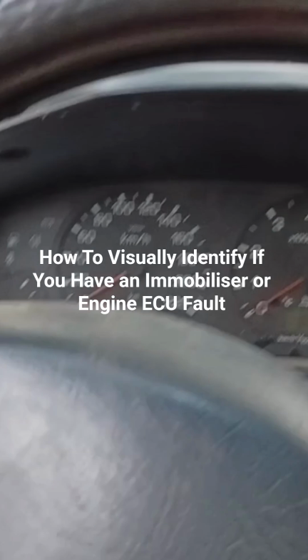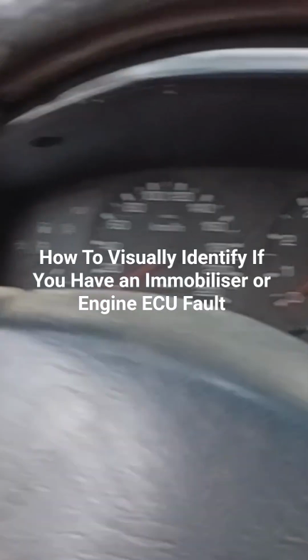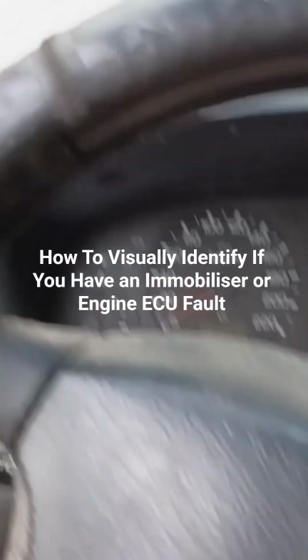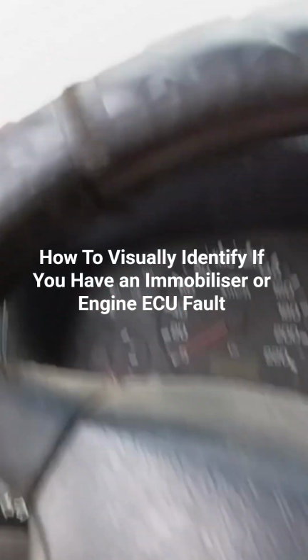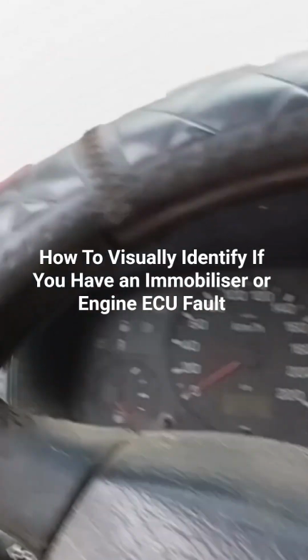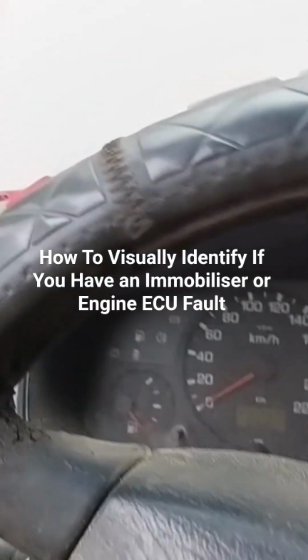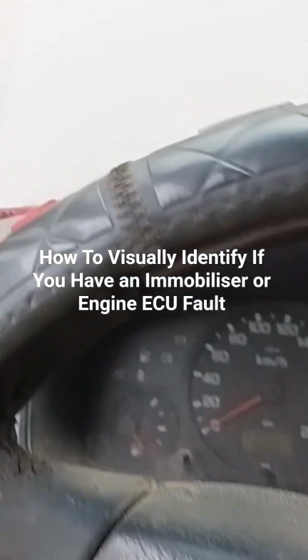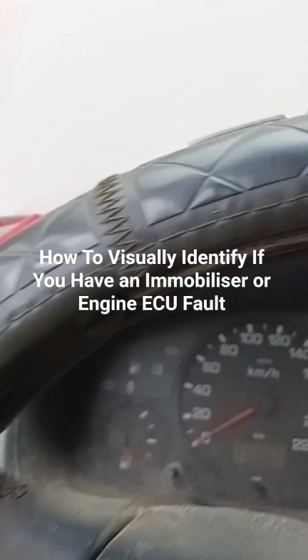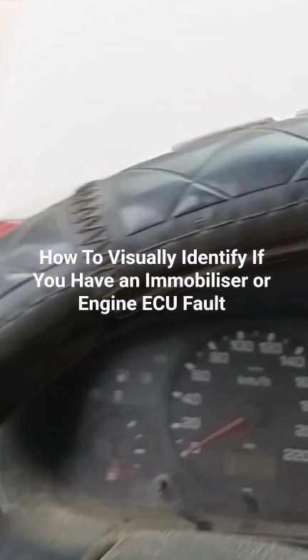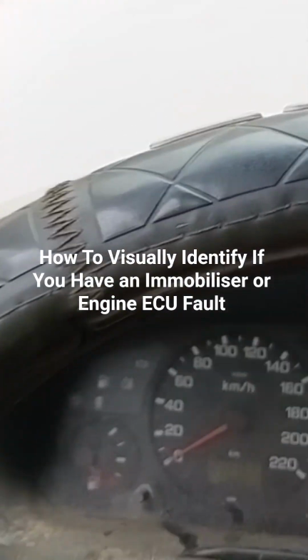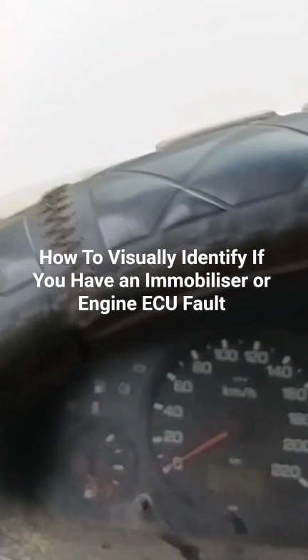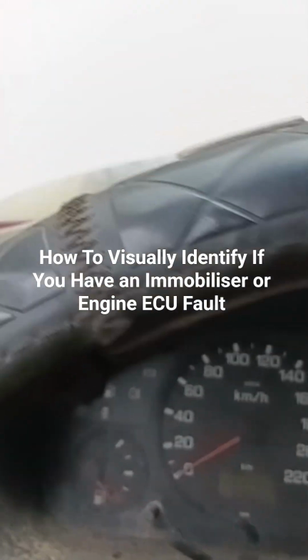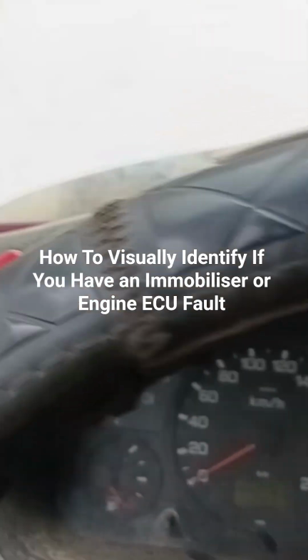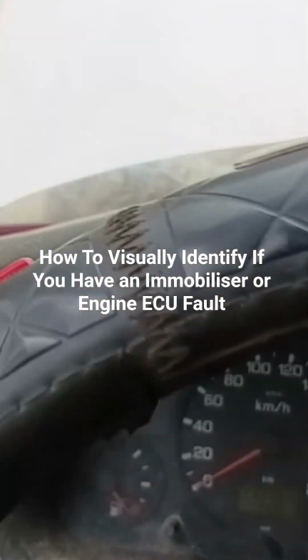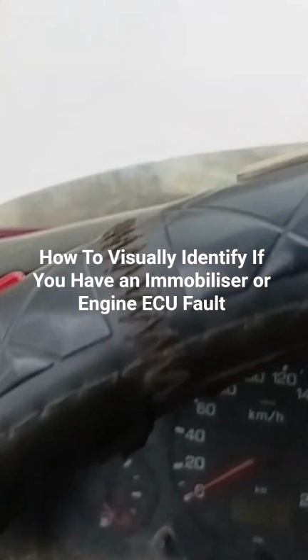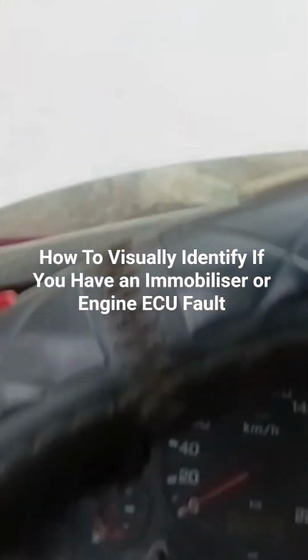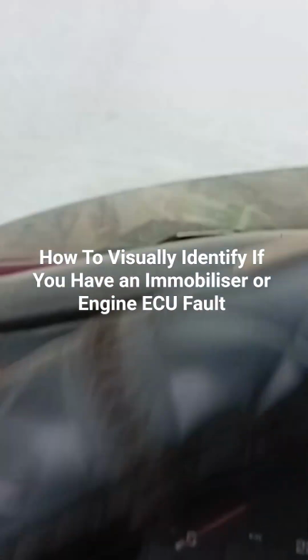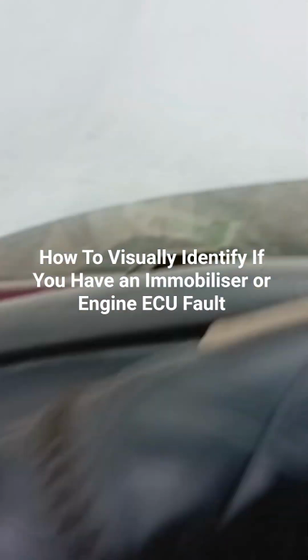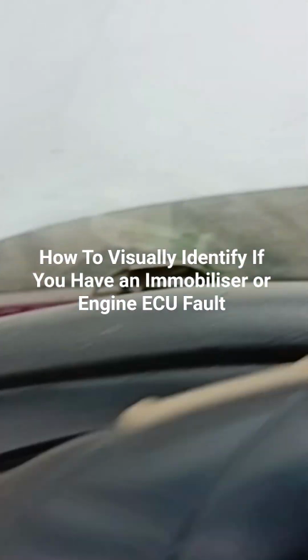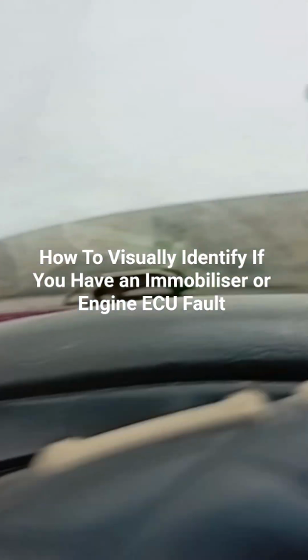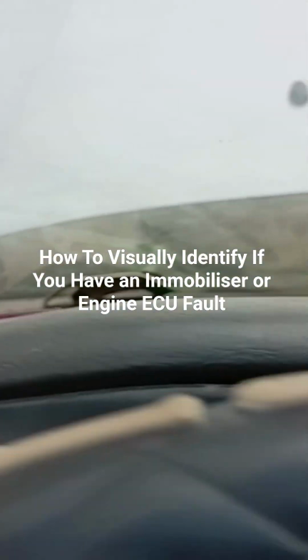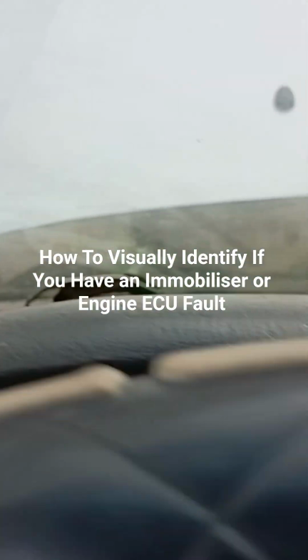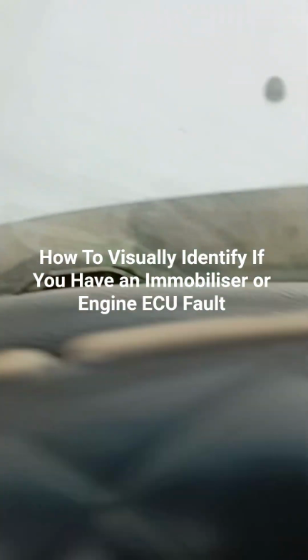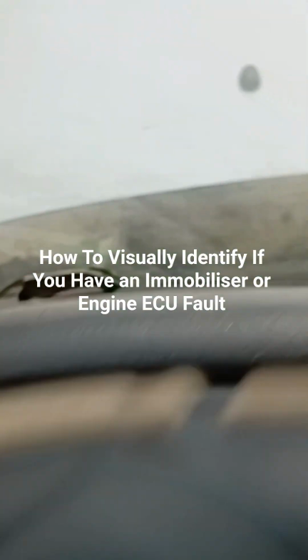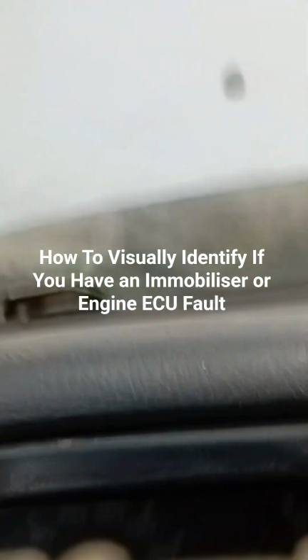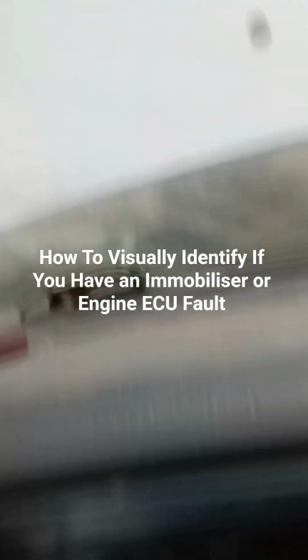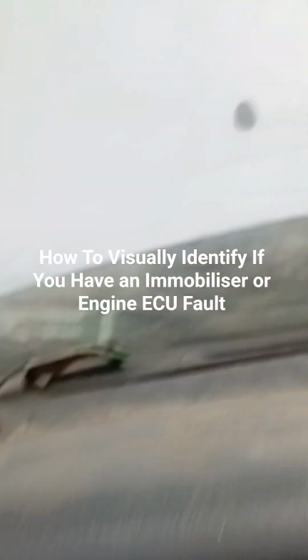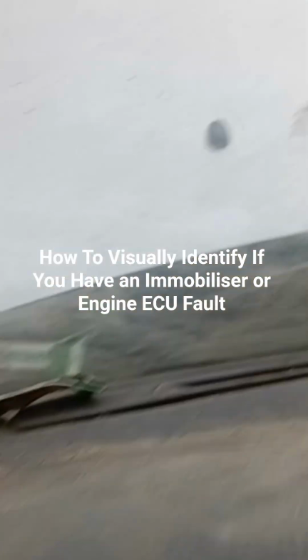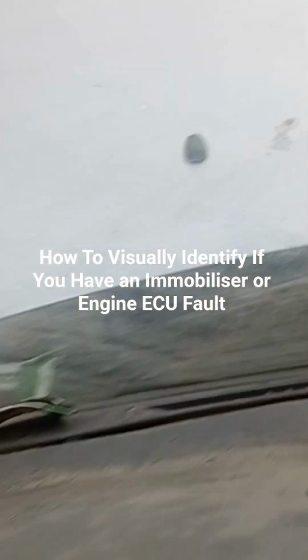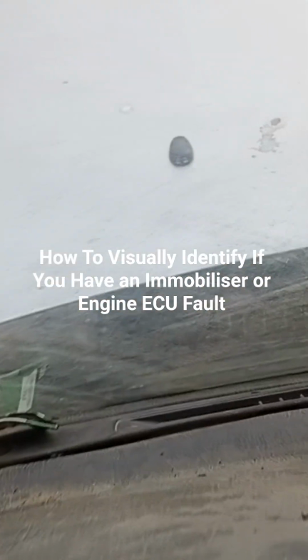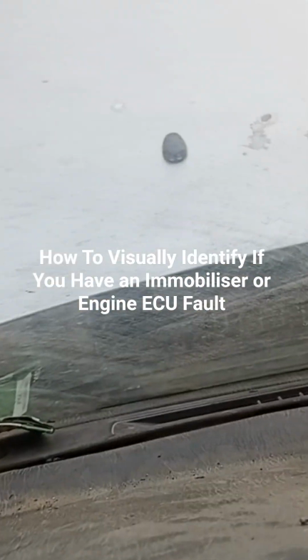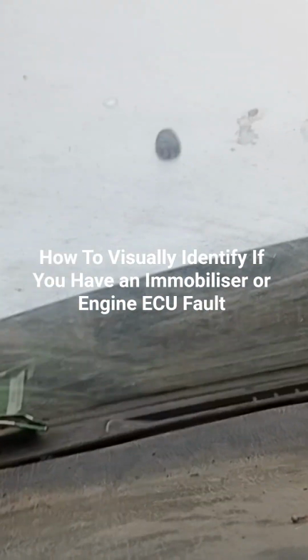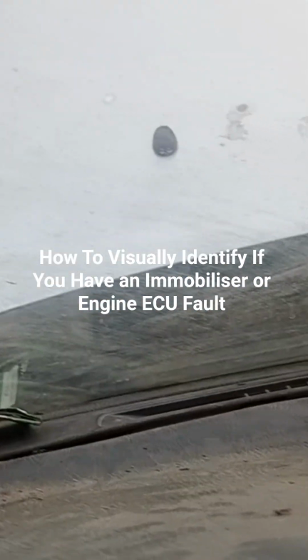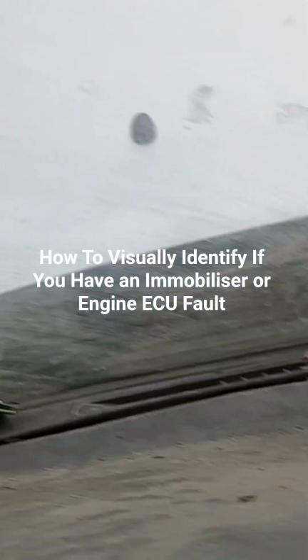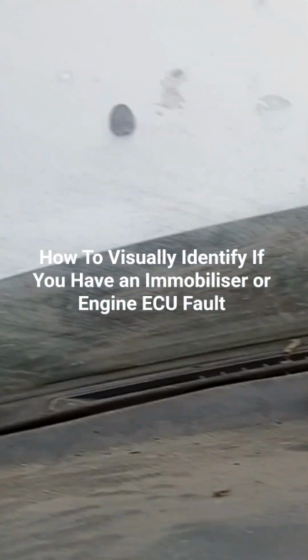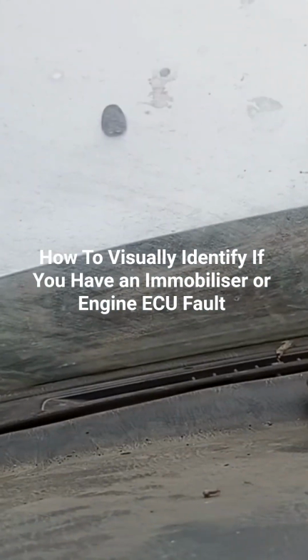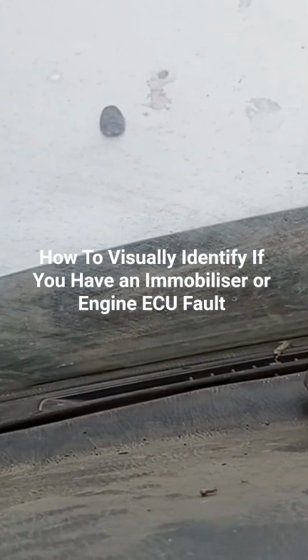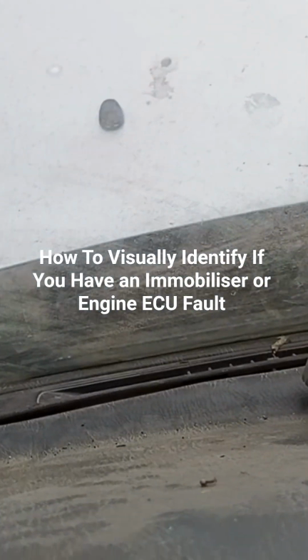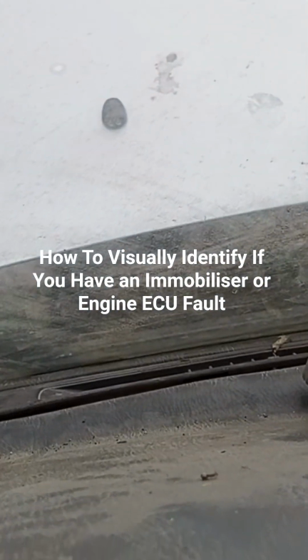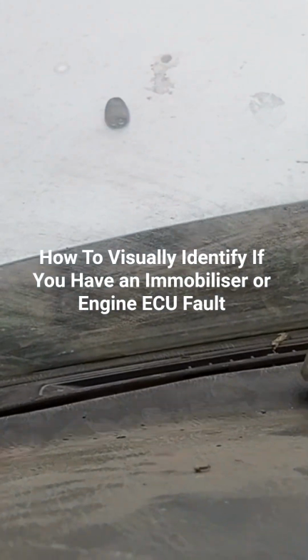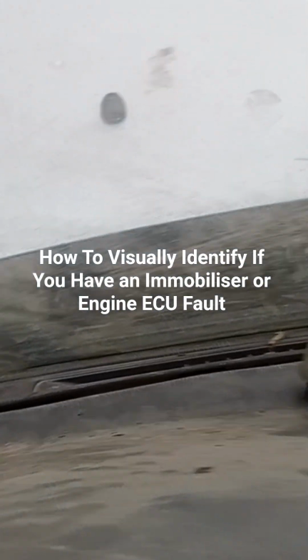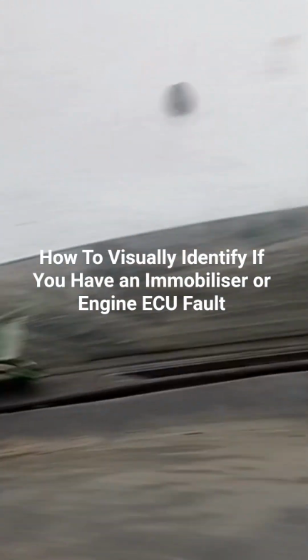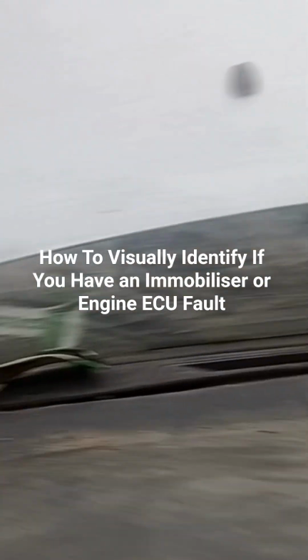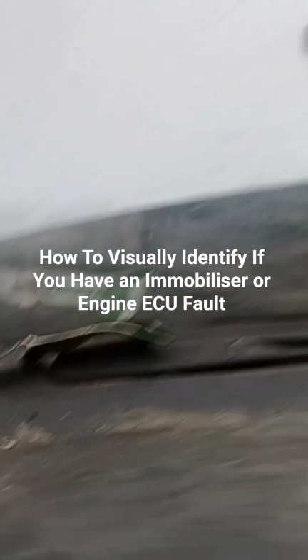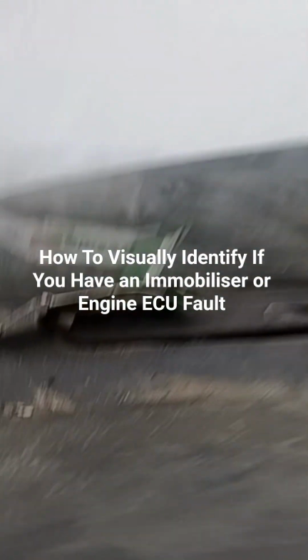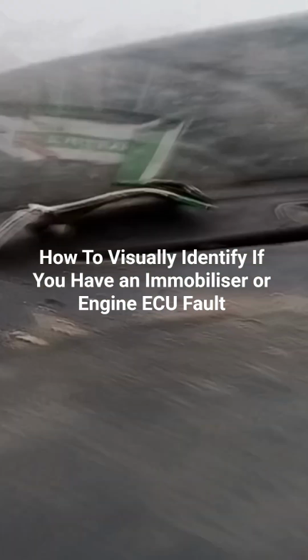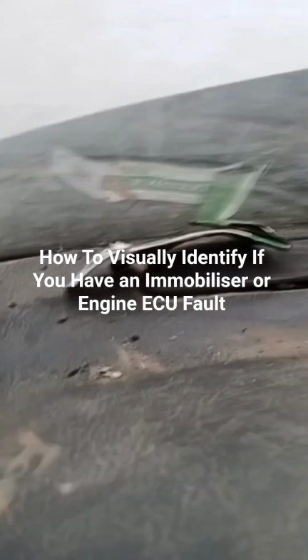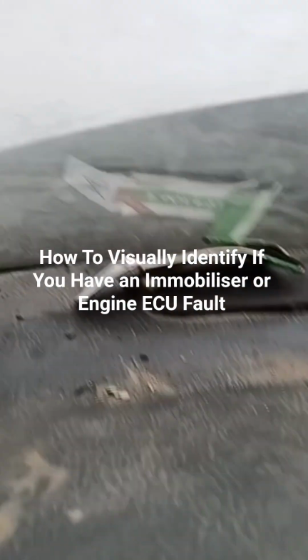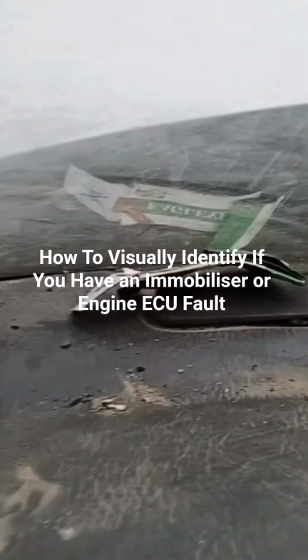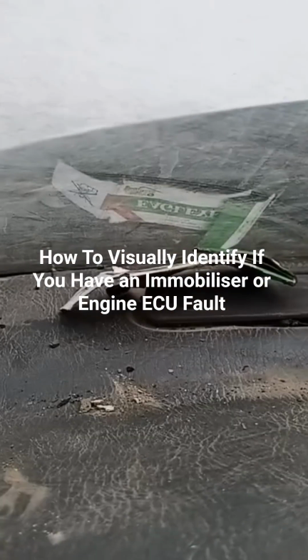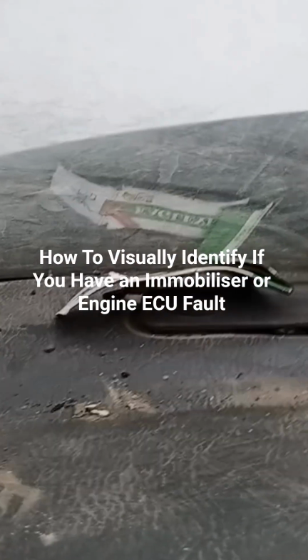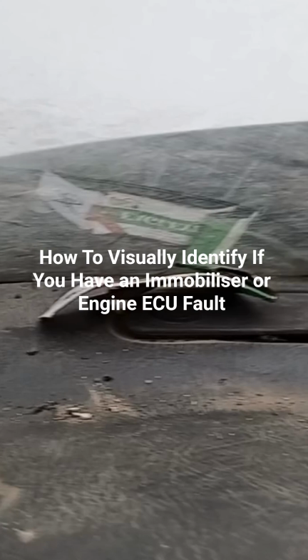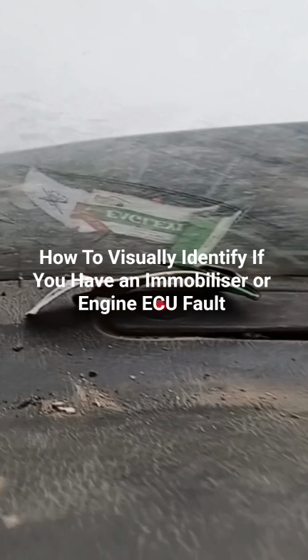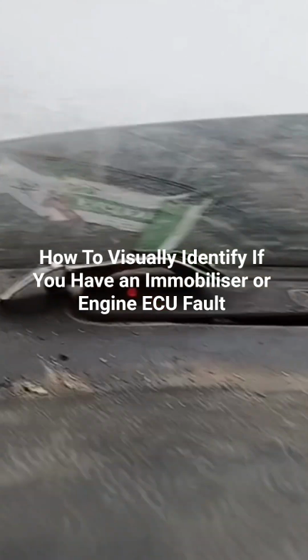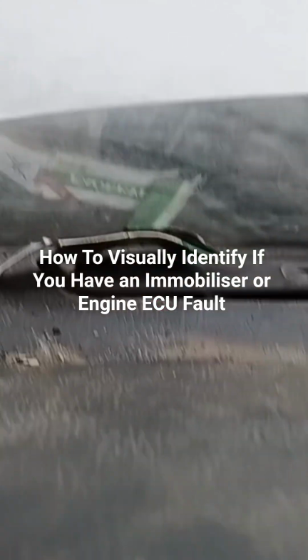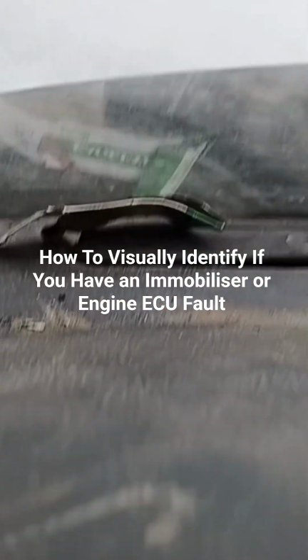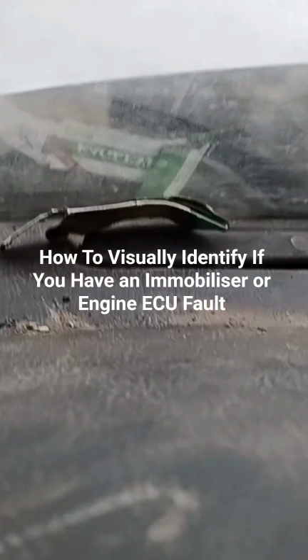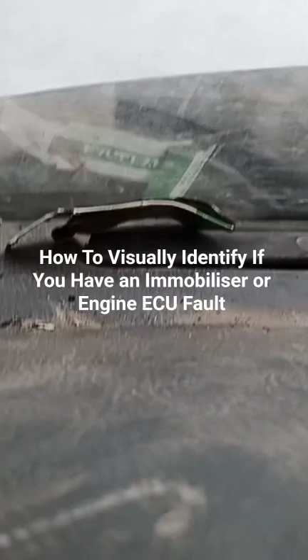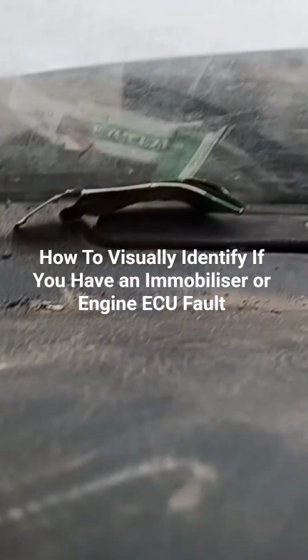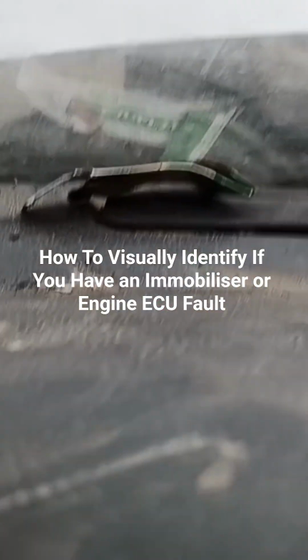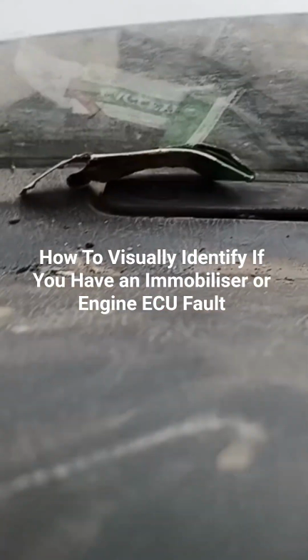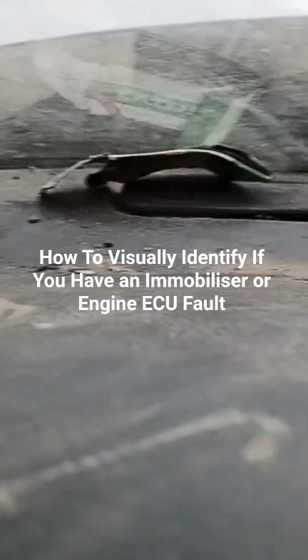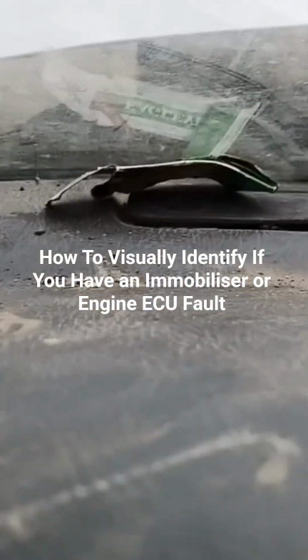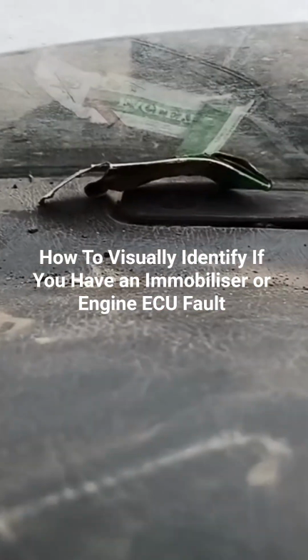I just want to explain a problem I just faced today. This is a very old car, a 98 model.